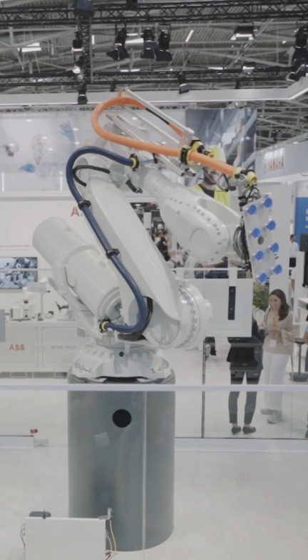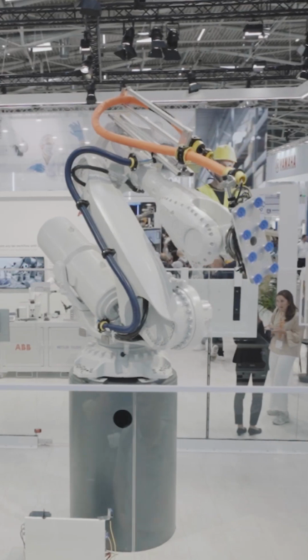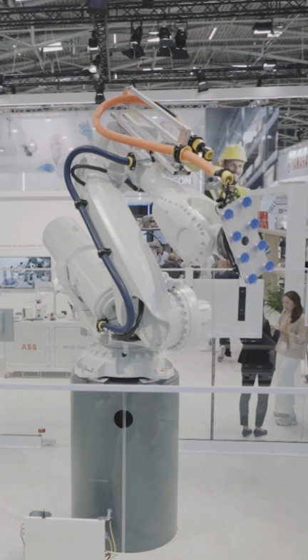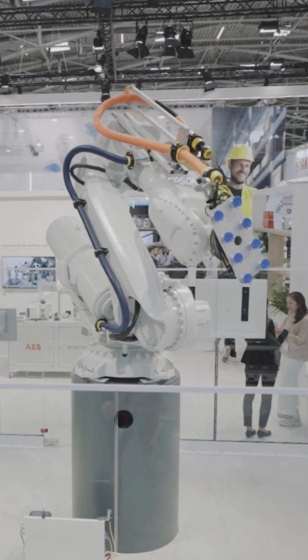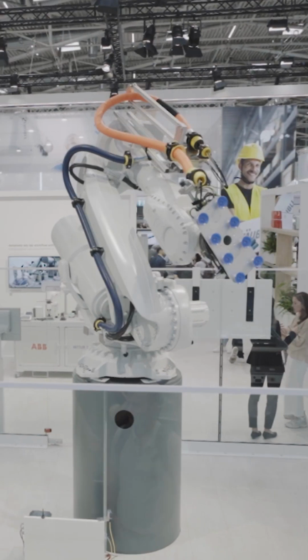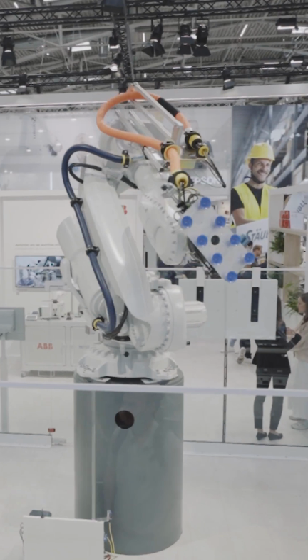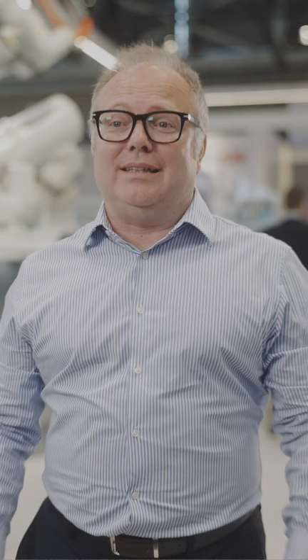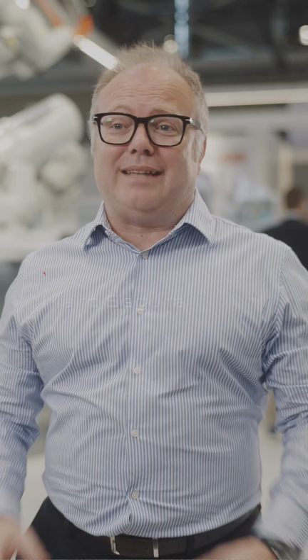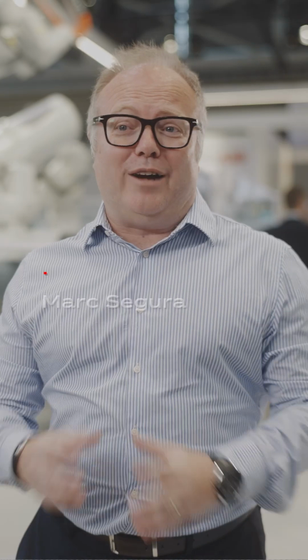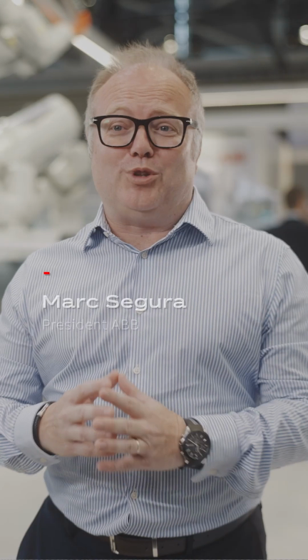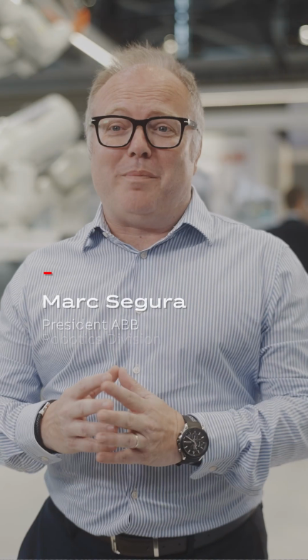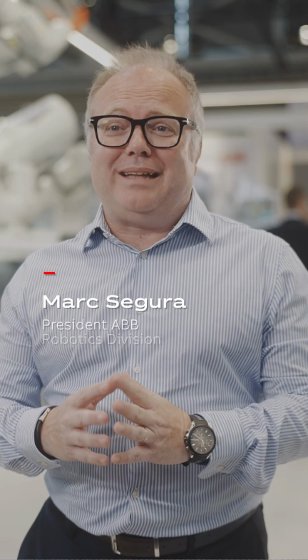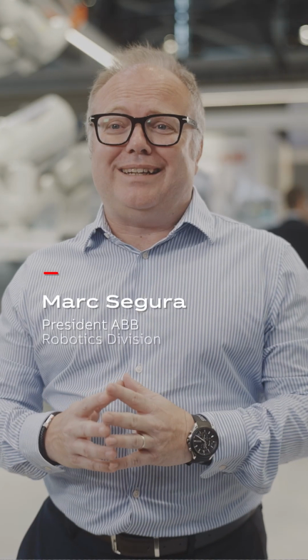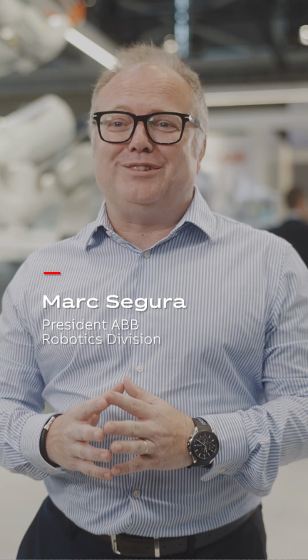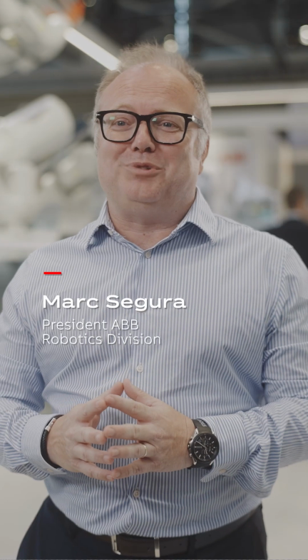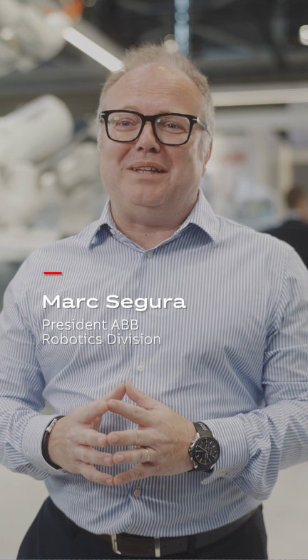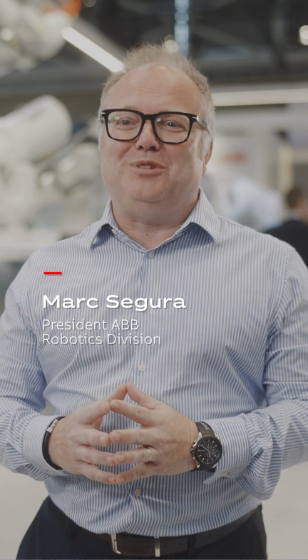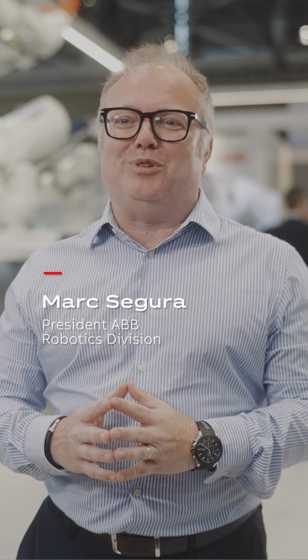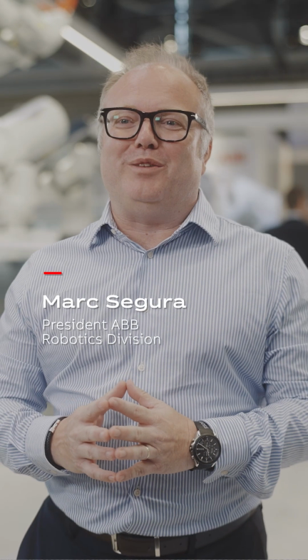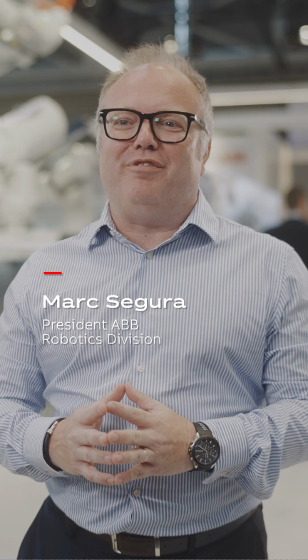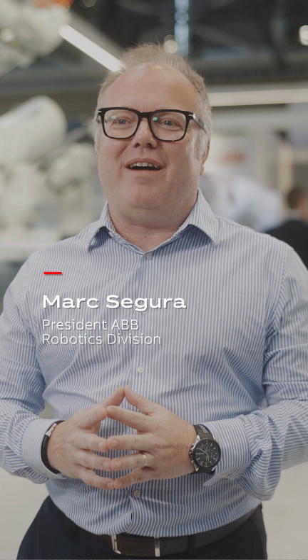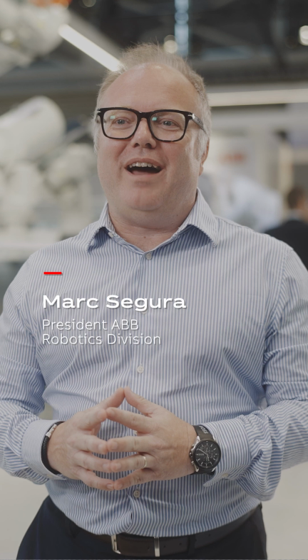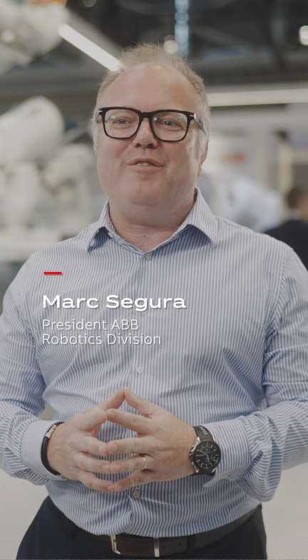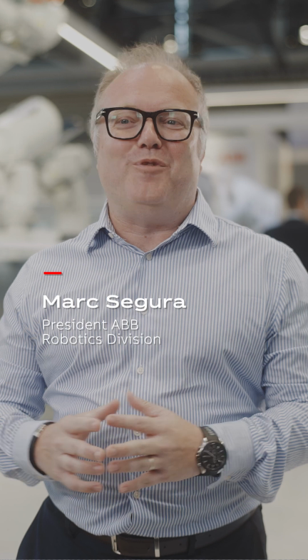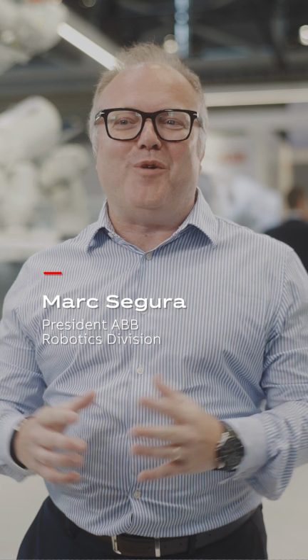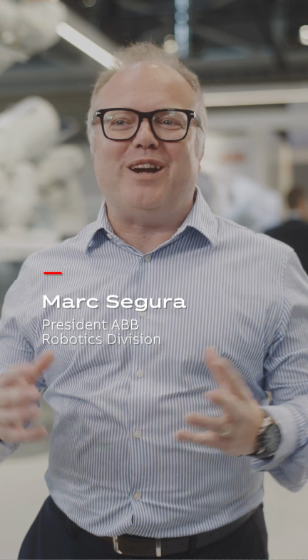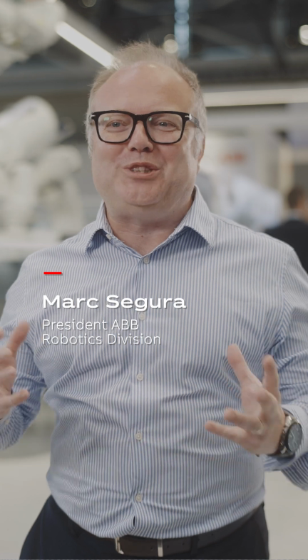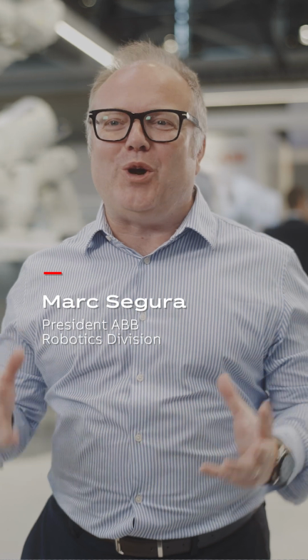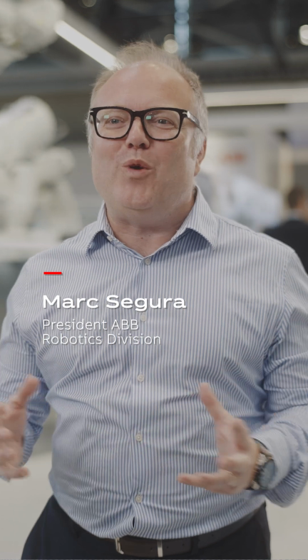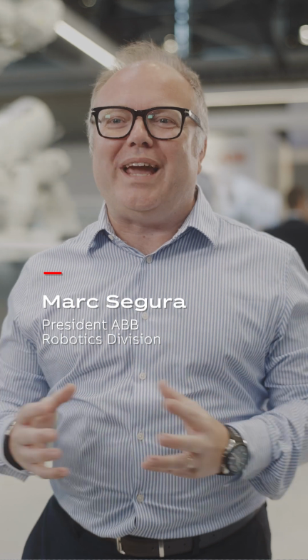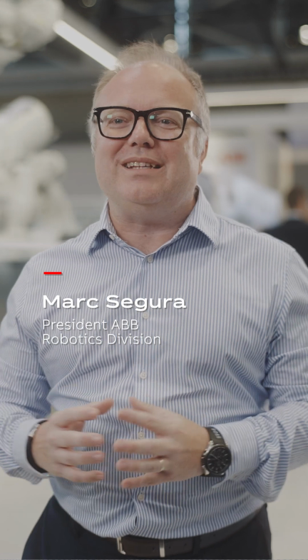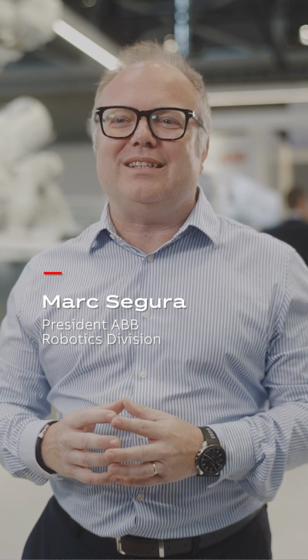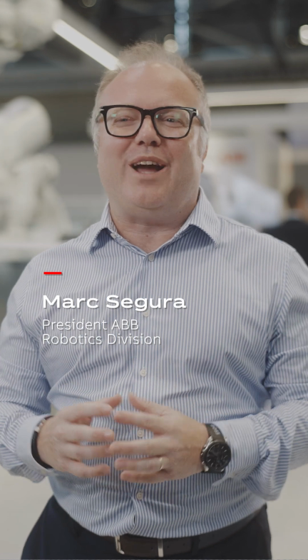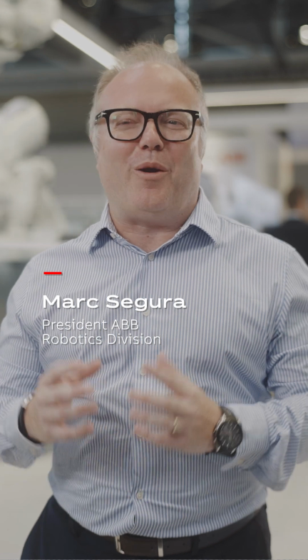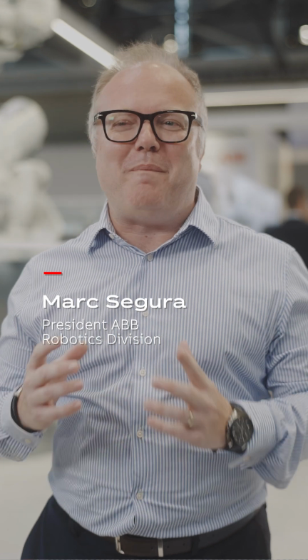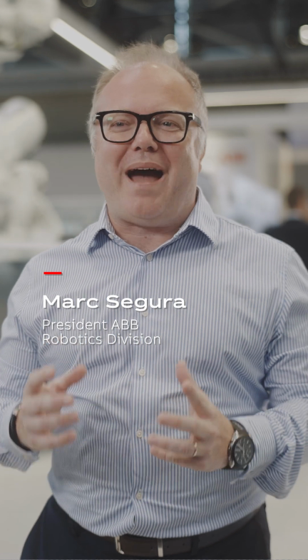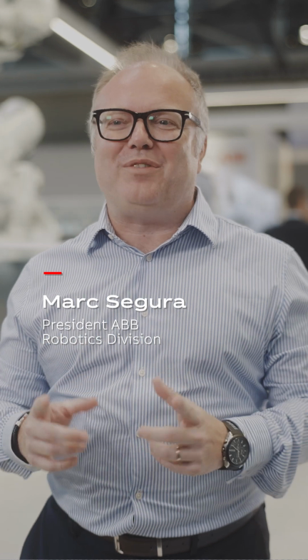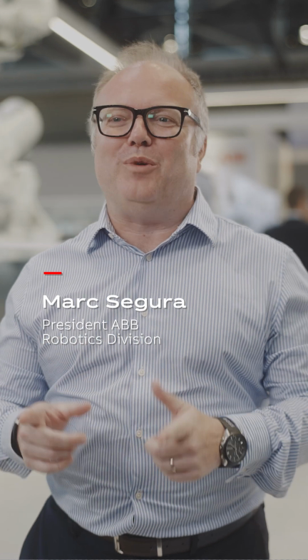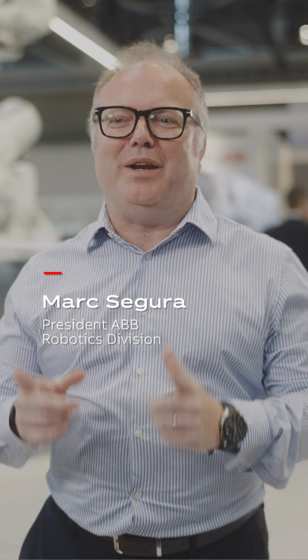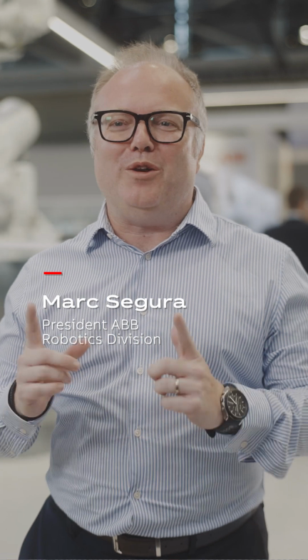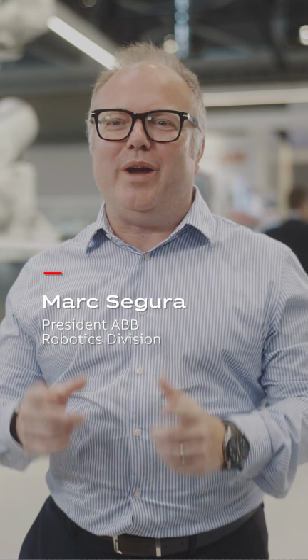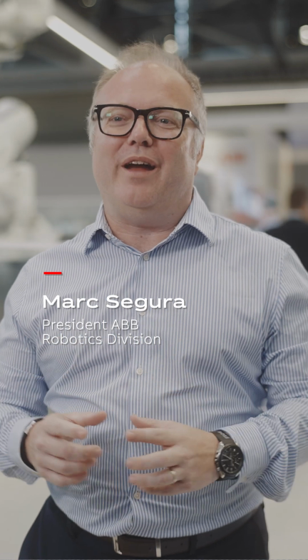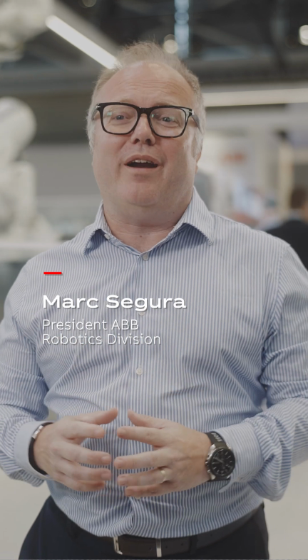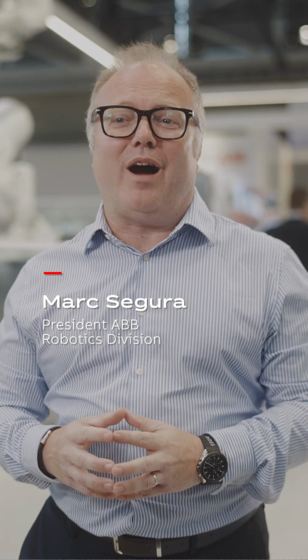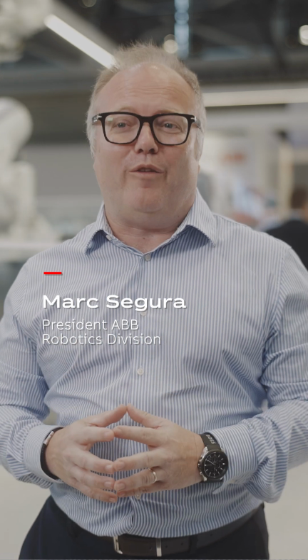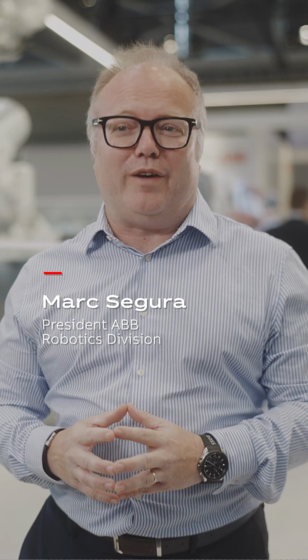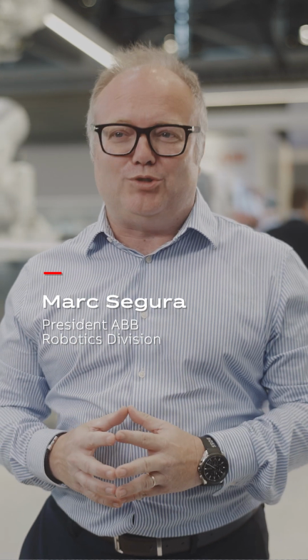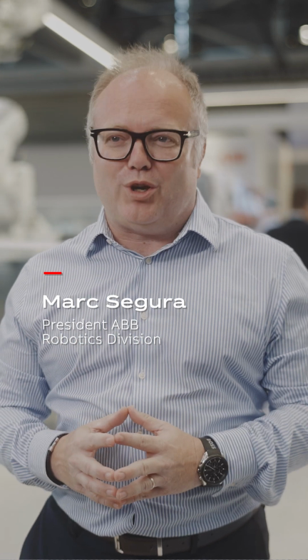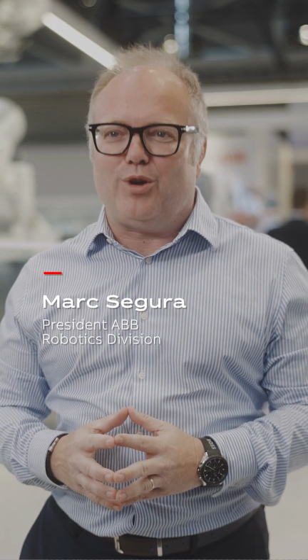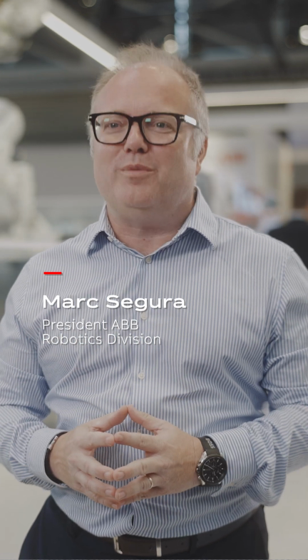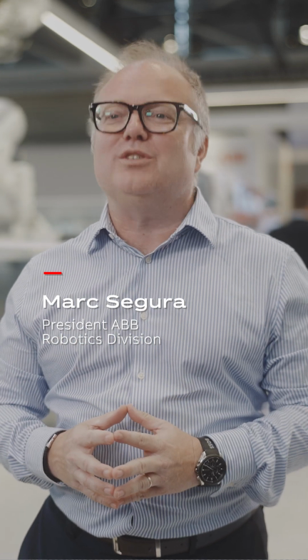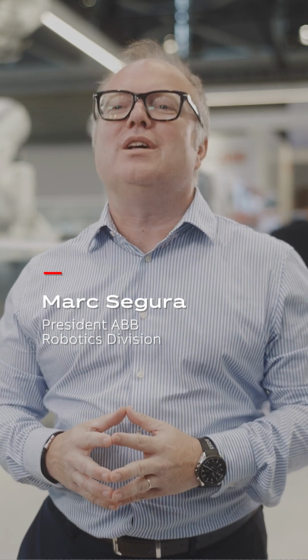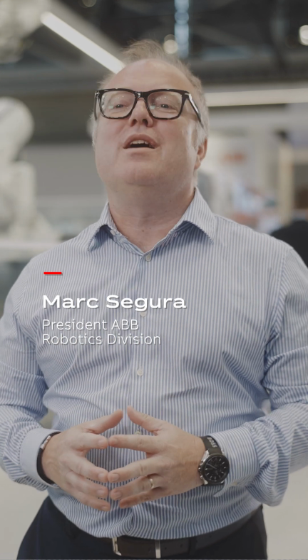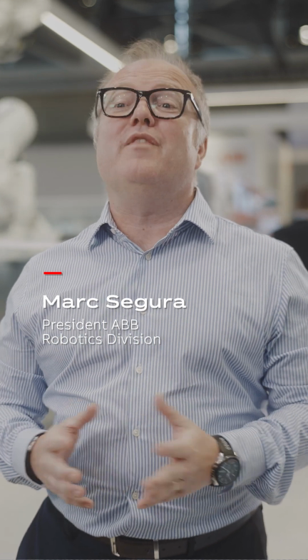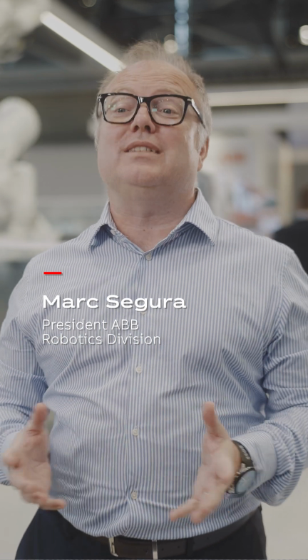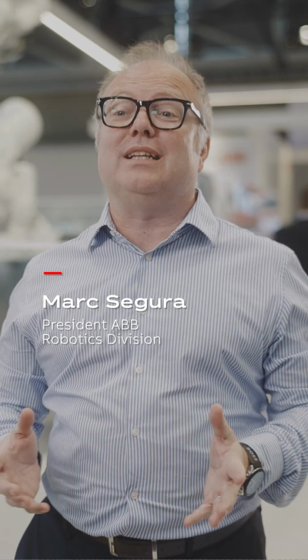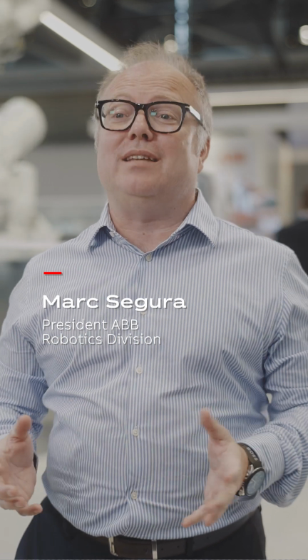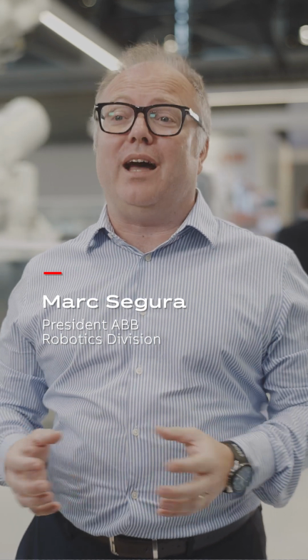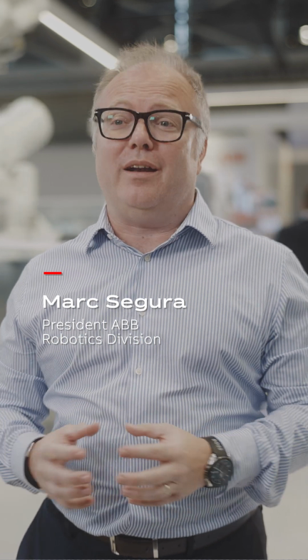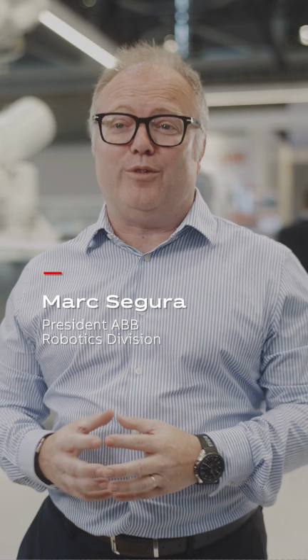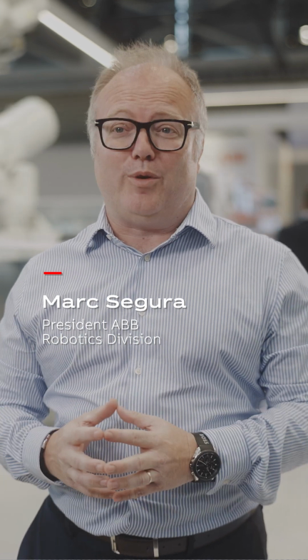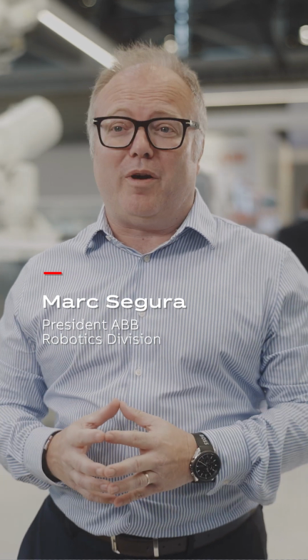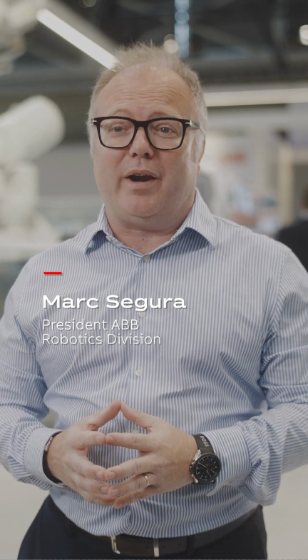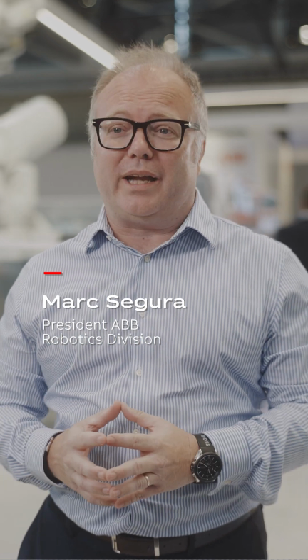Here at Automatica 2025, we are showcasing our path to a new era of autonomous versatile robotics.